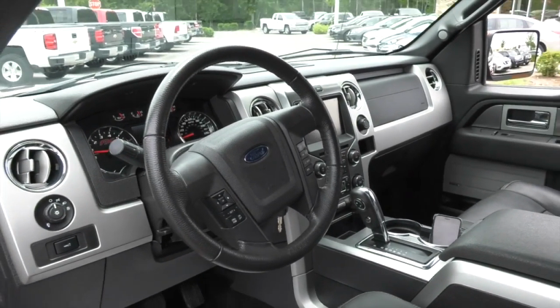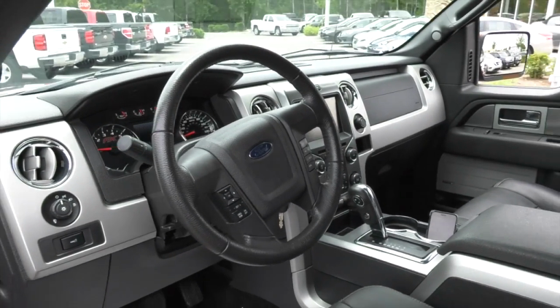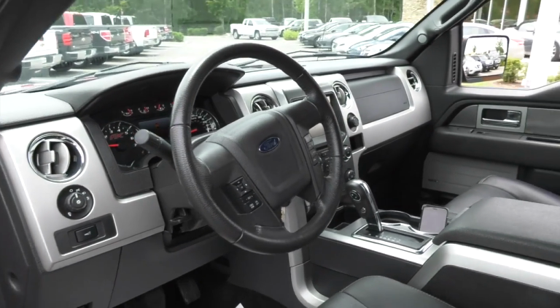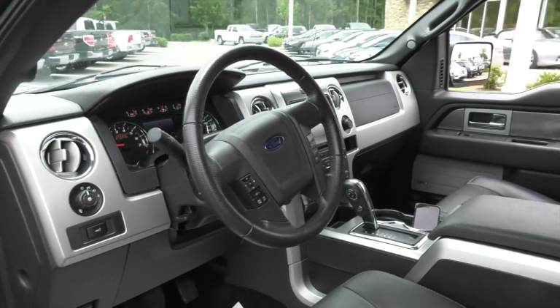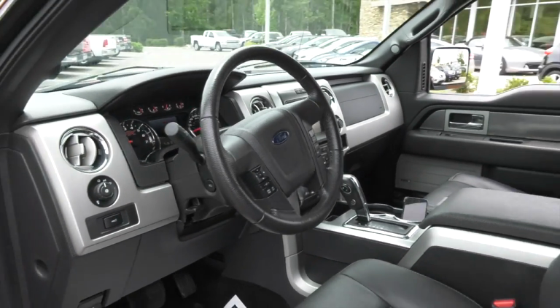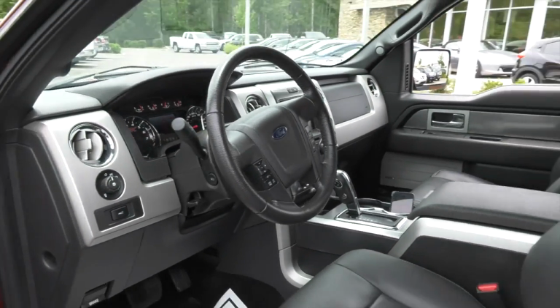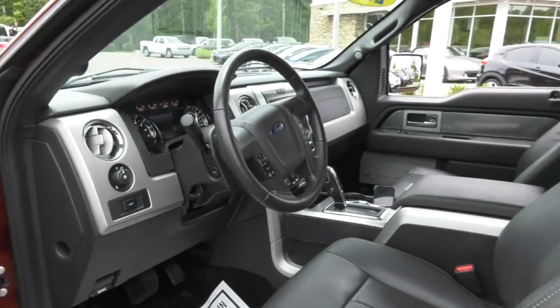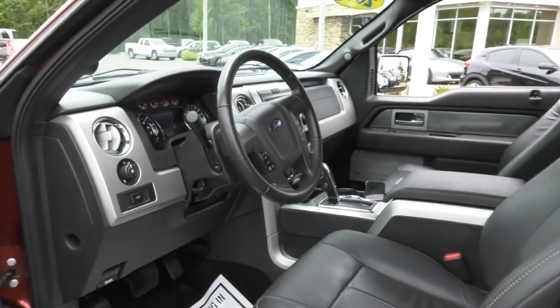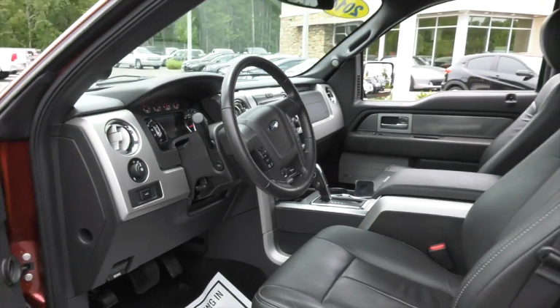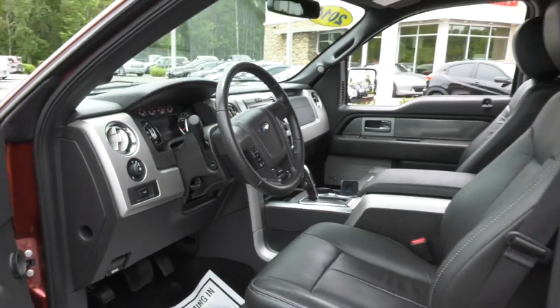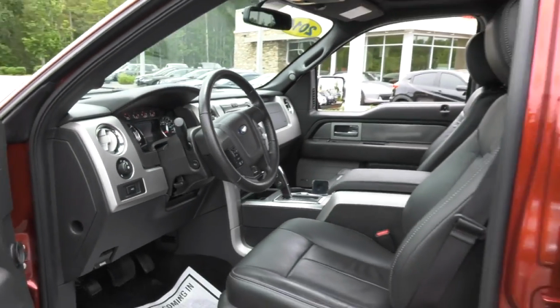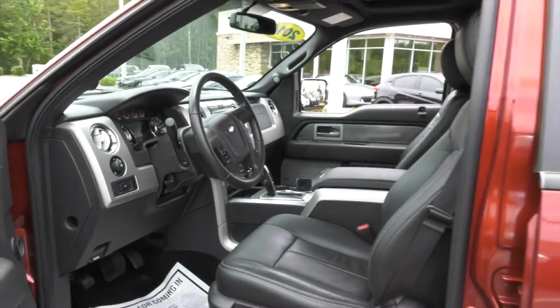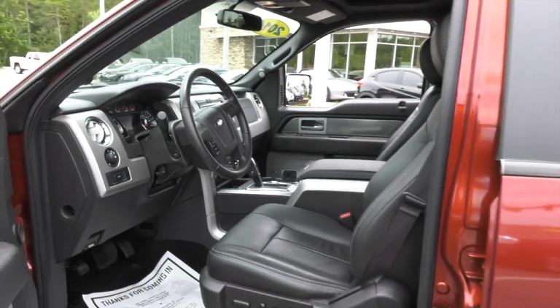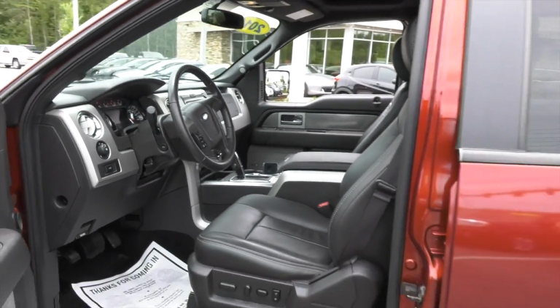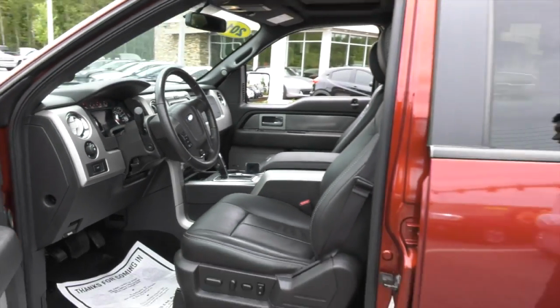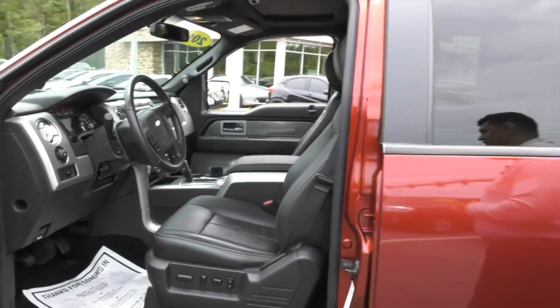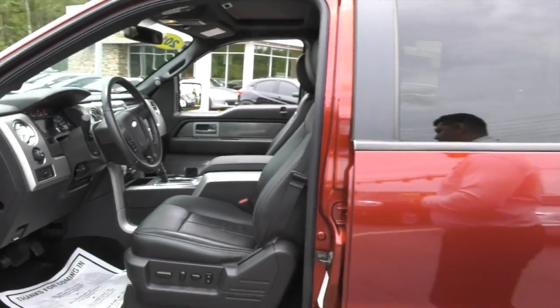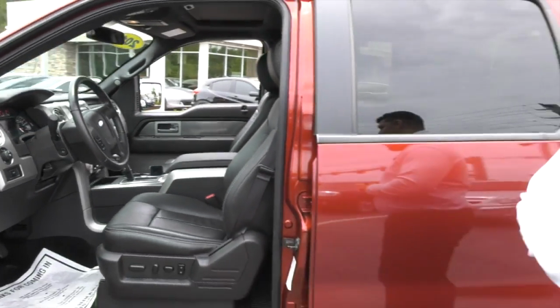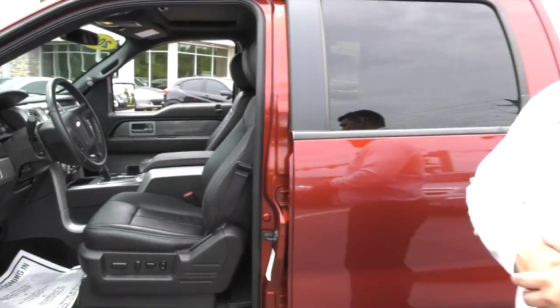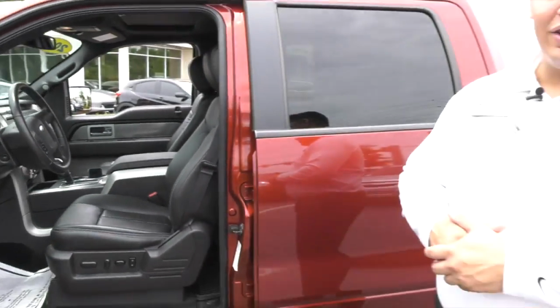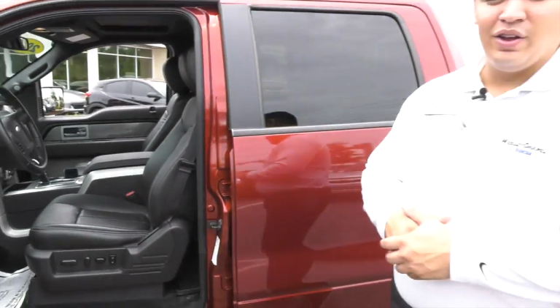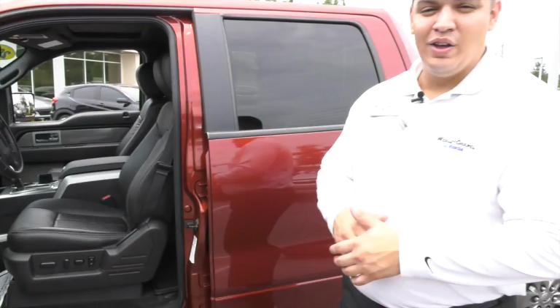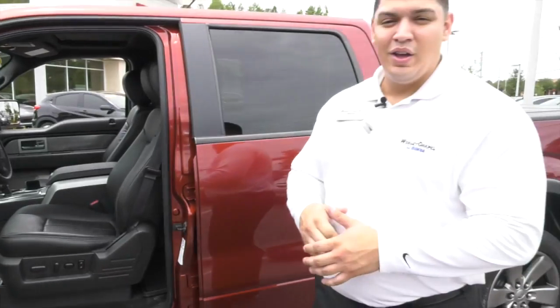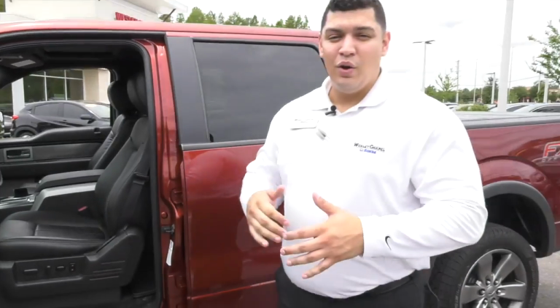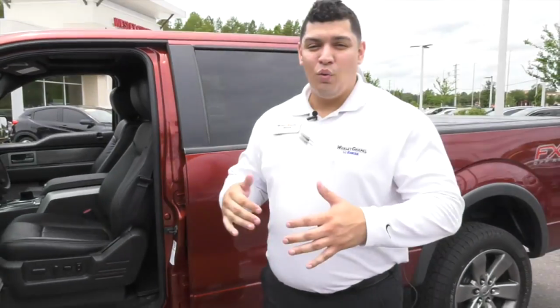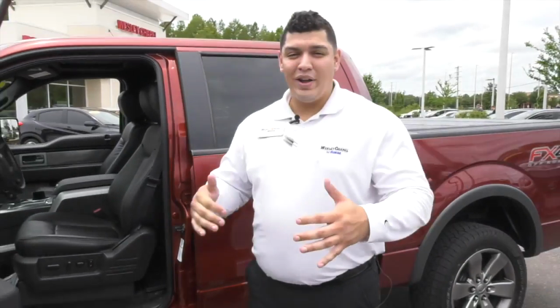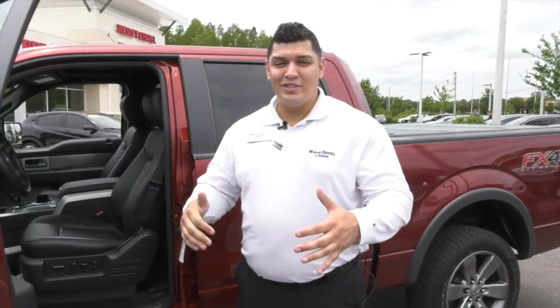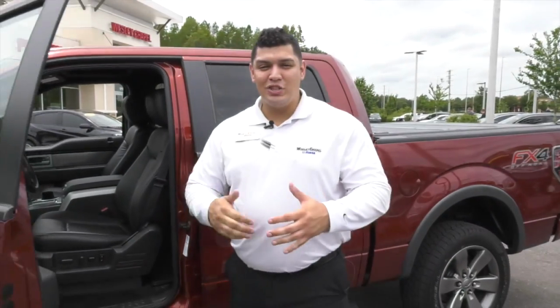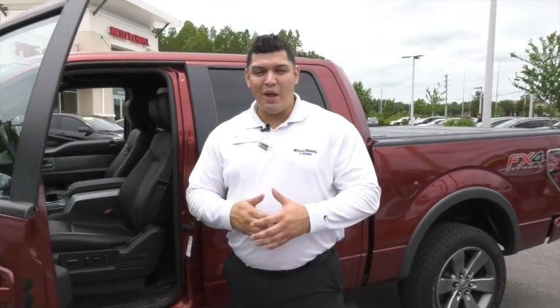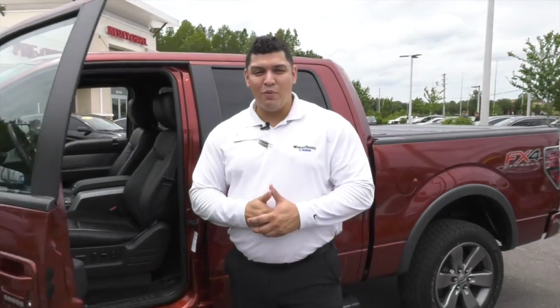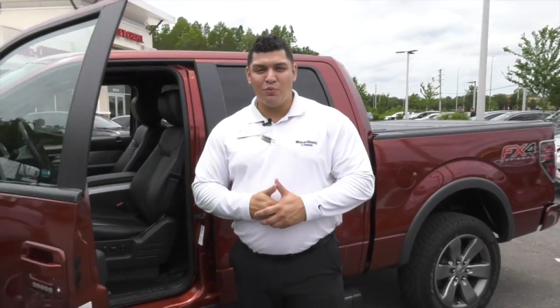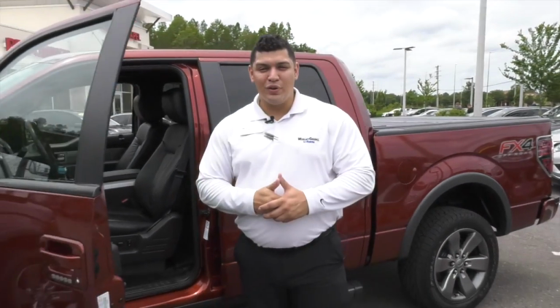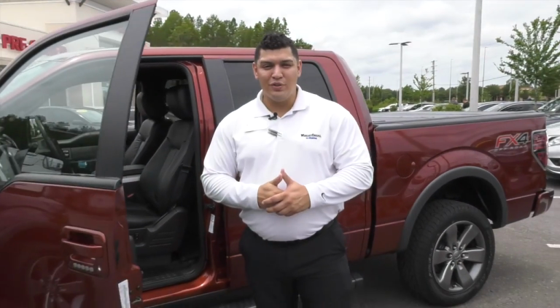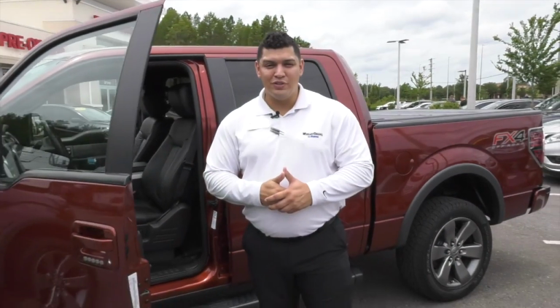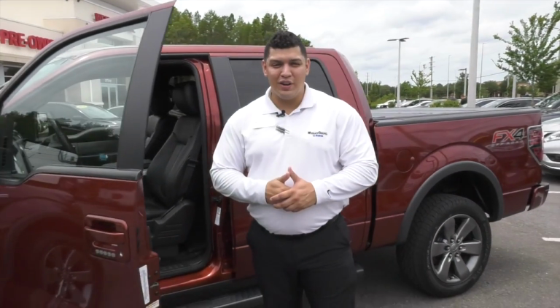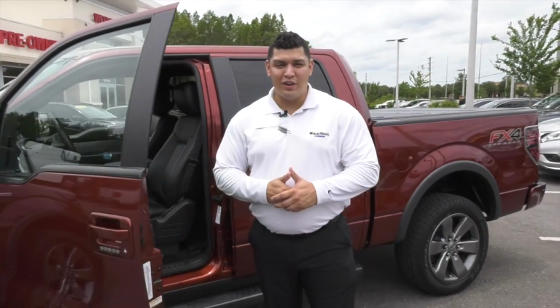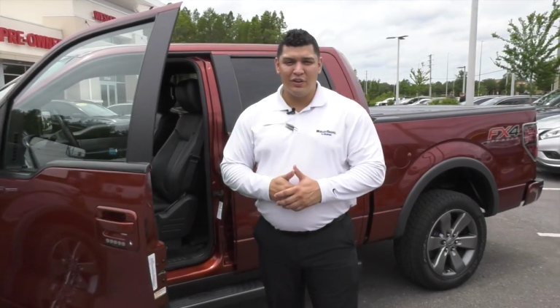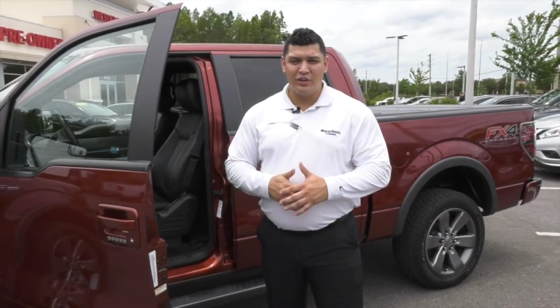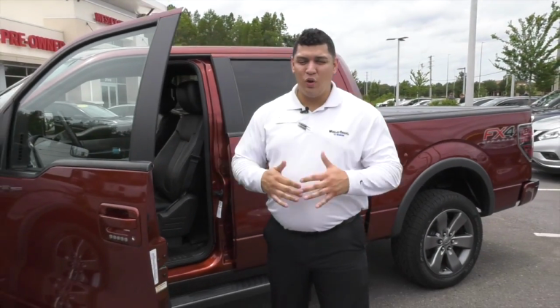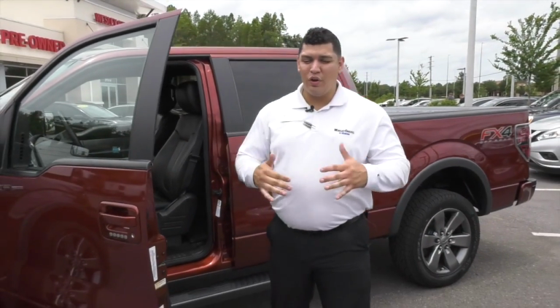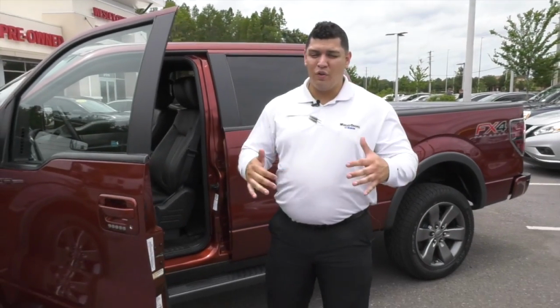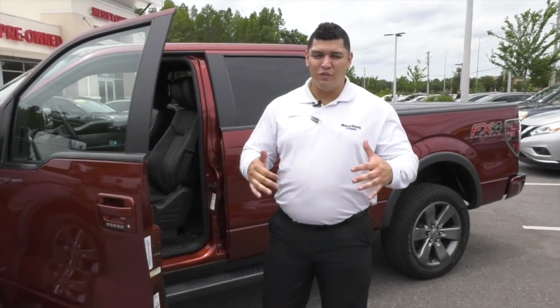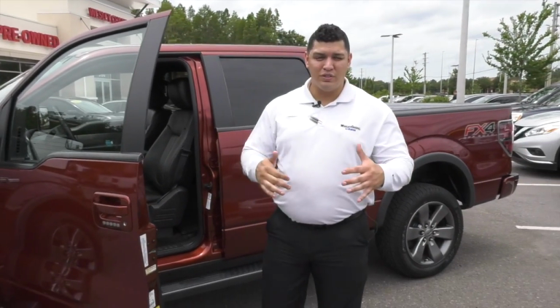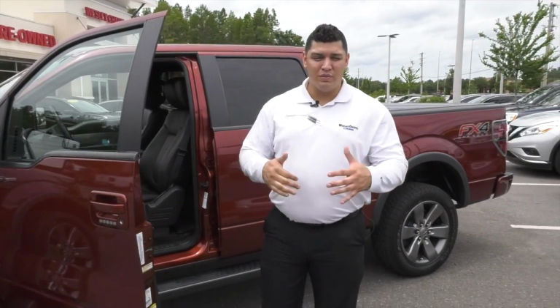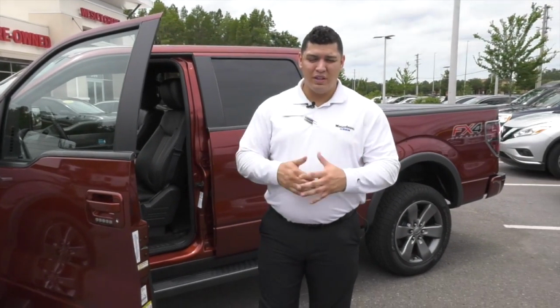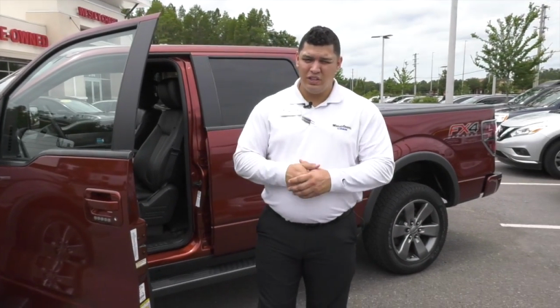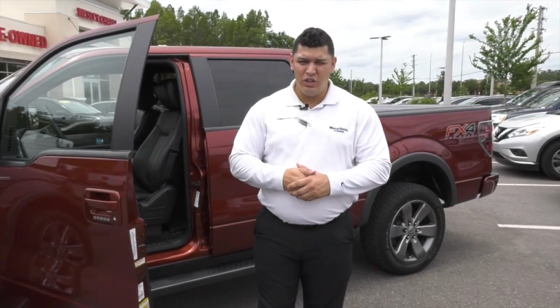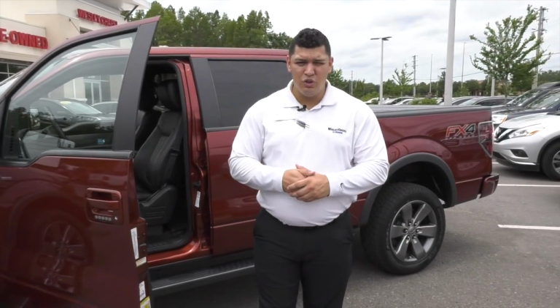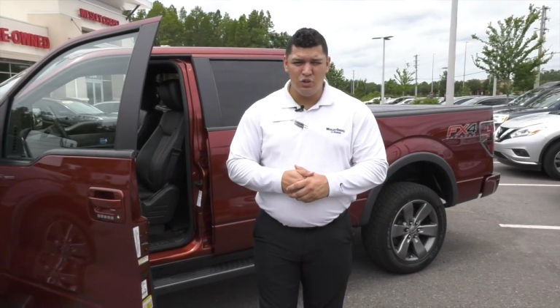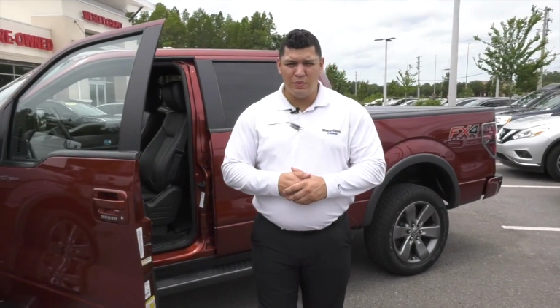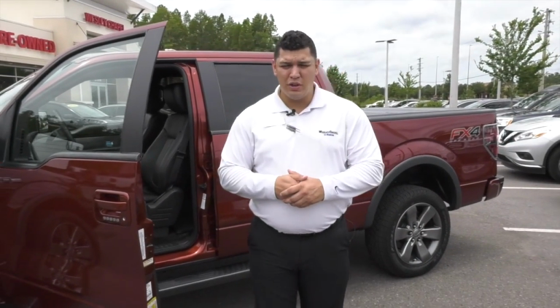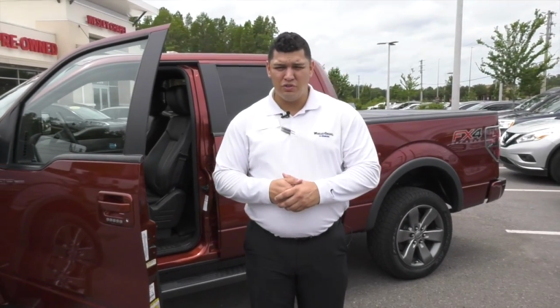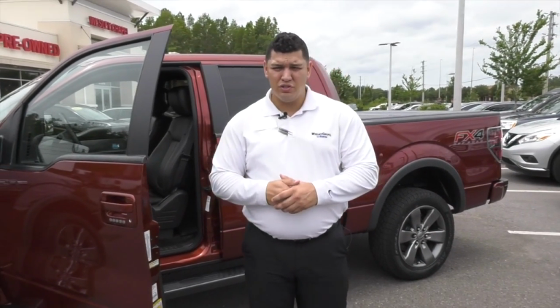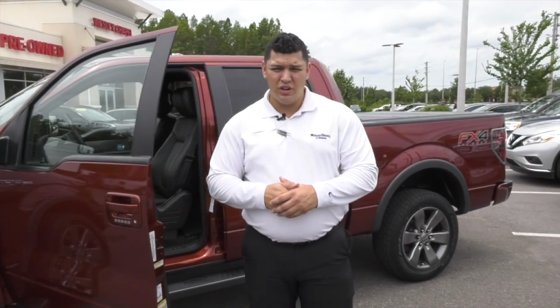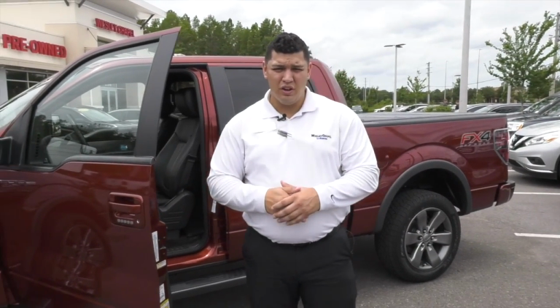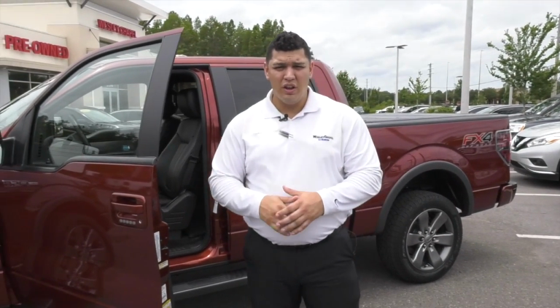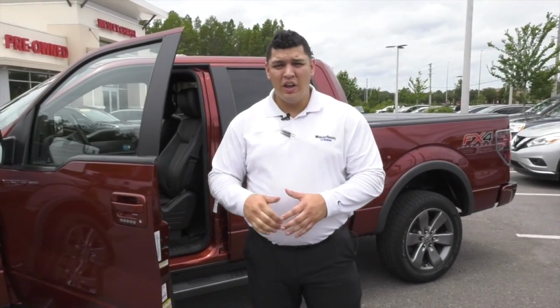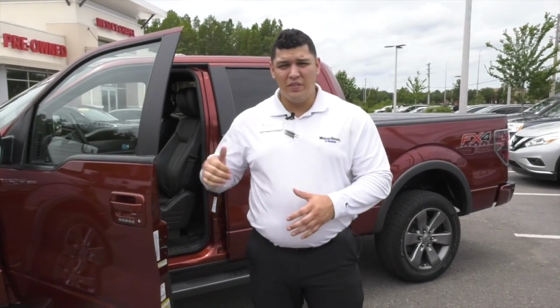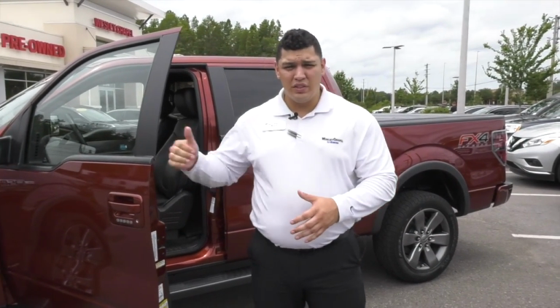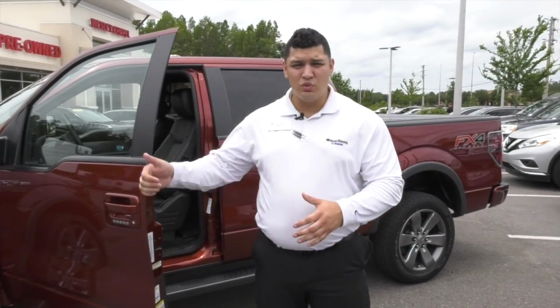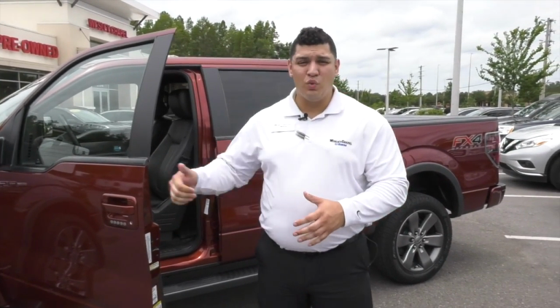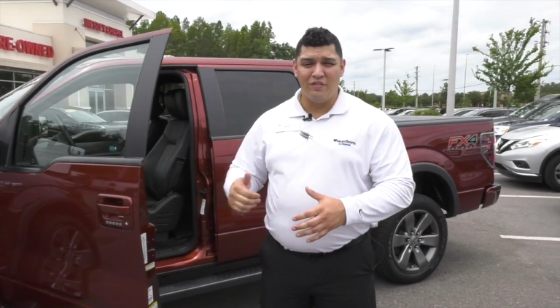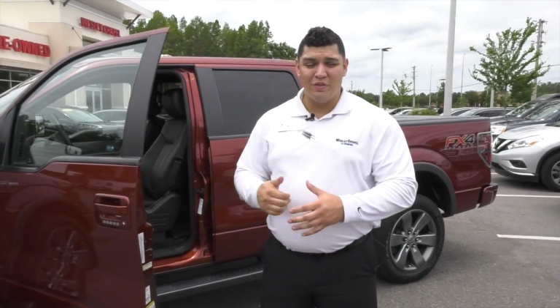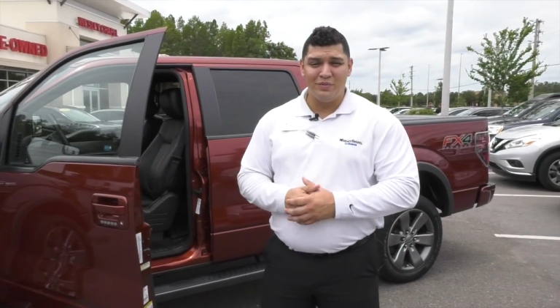Definitely come check us out here at Weston-Chapel Pre-Owned Center. Going over some huge specials here, and this is one of them.